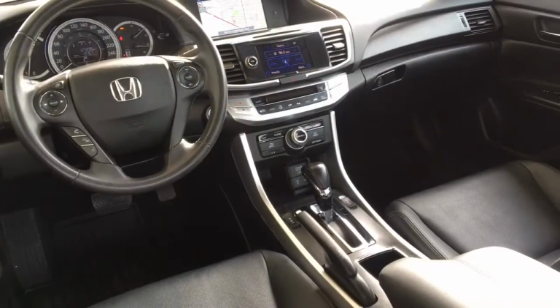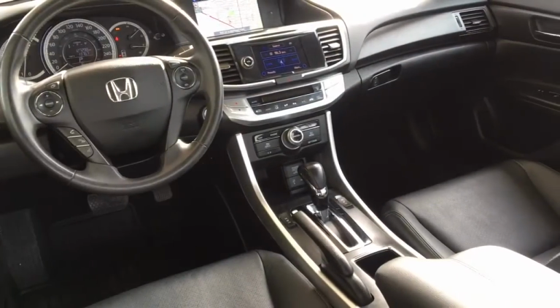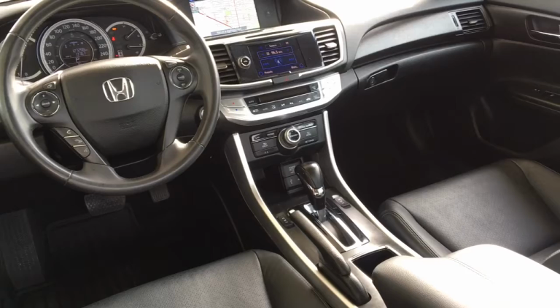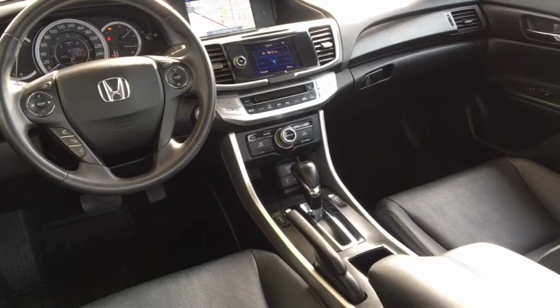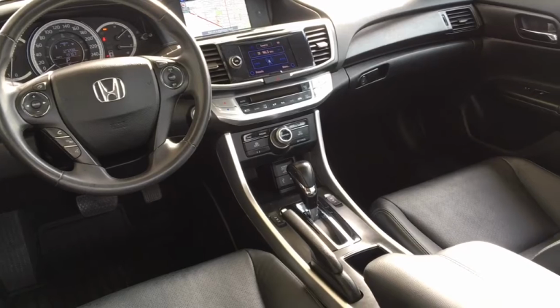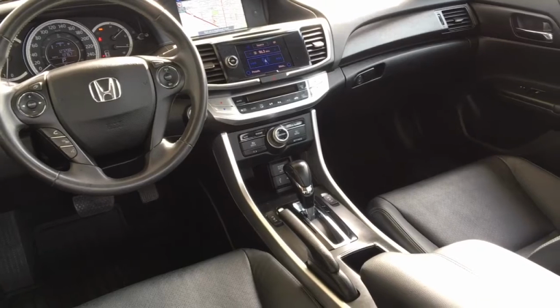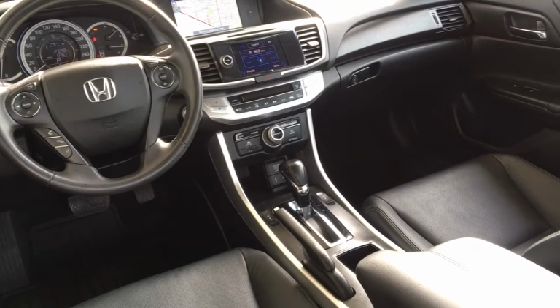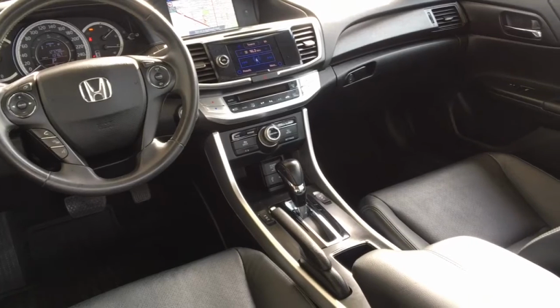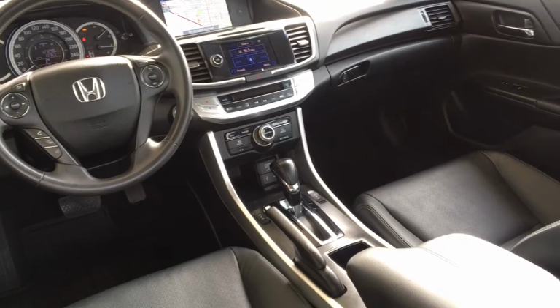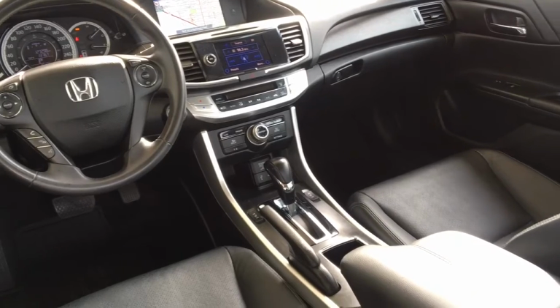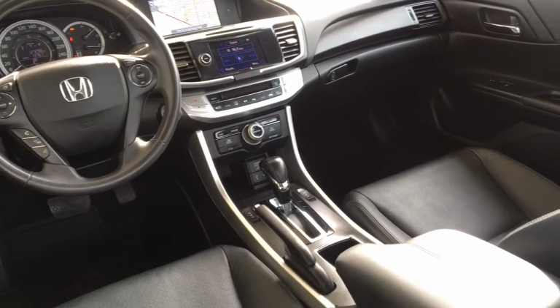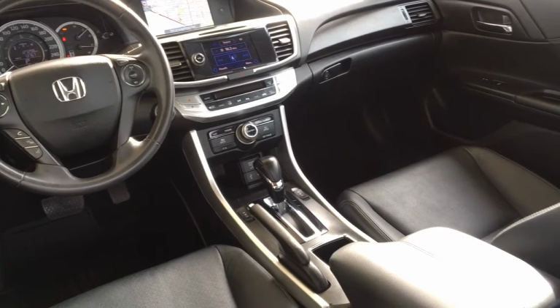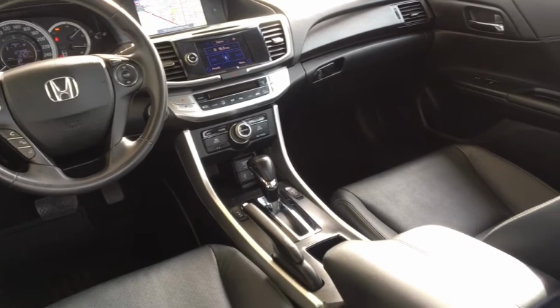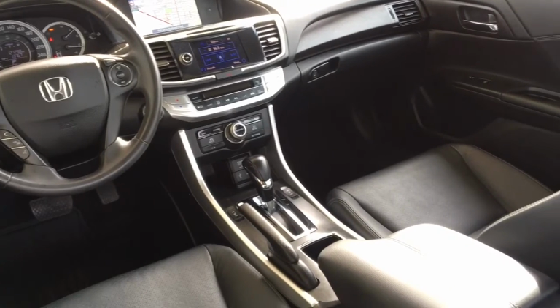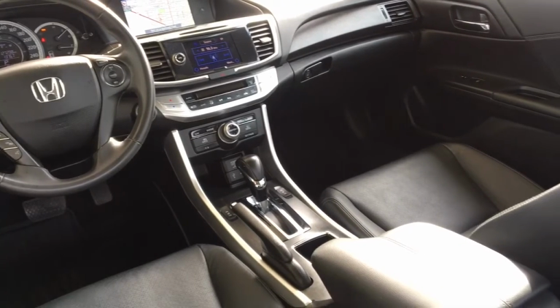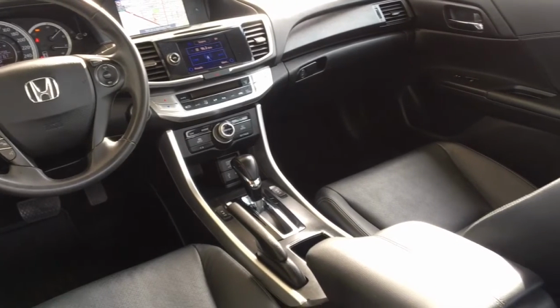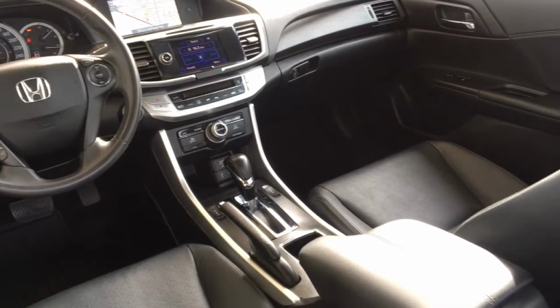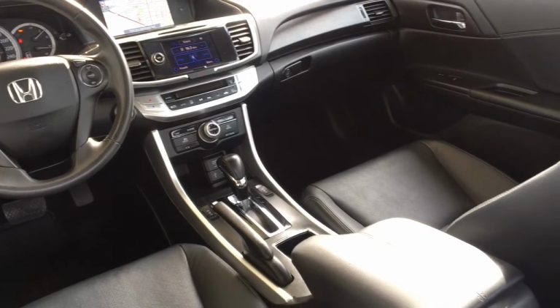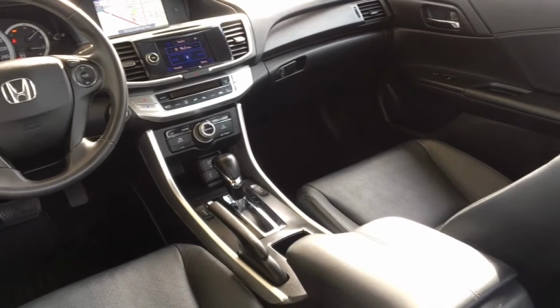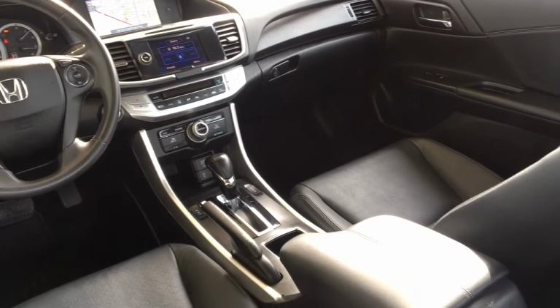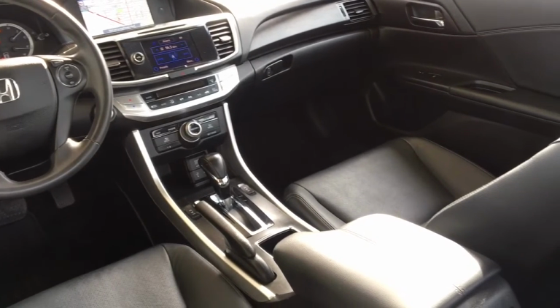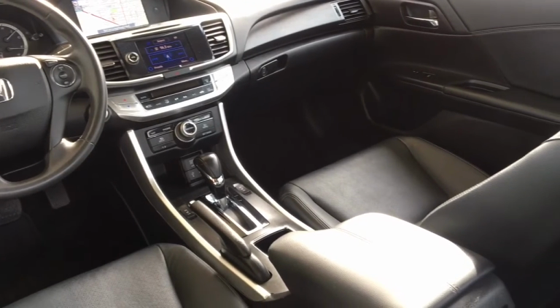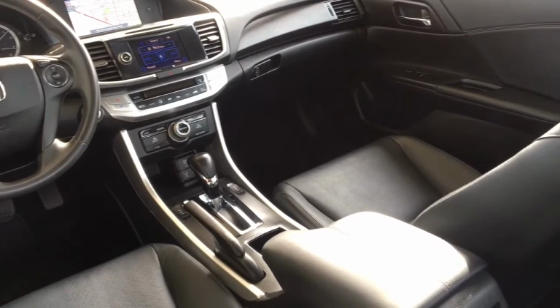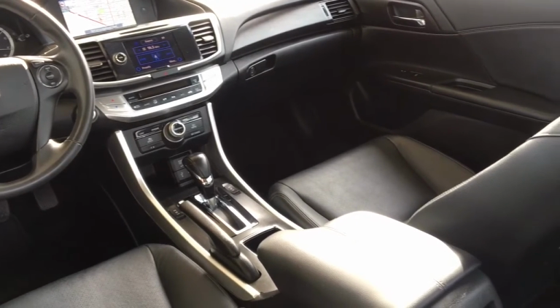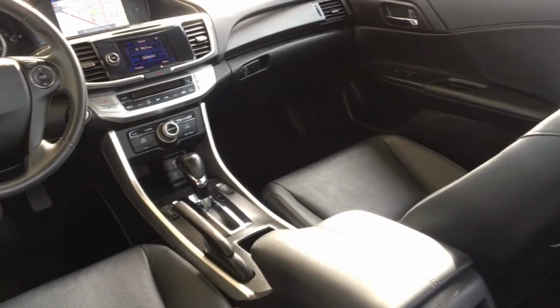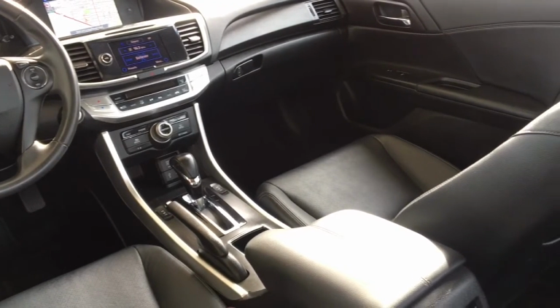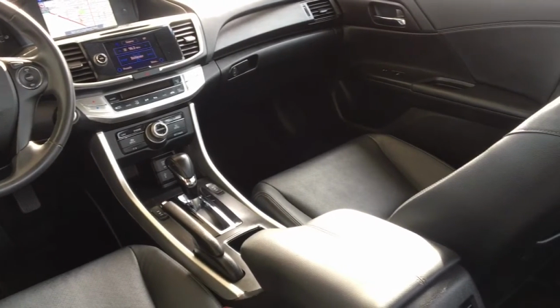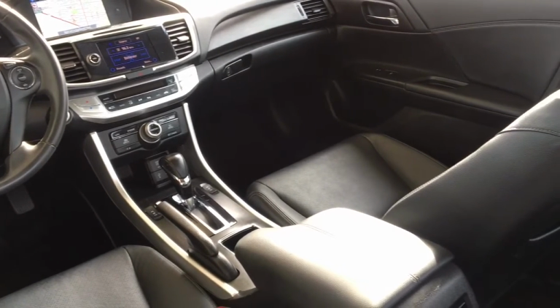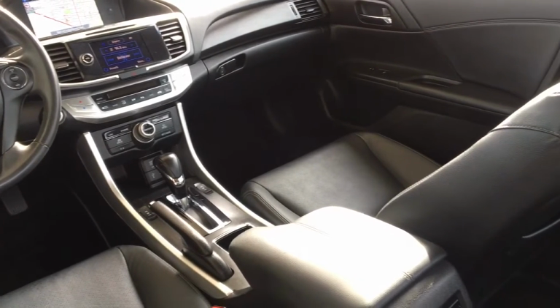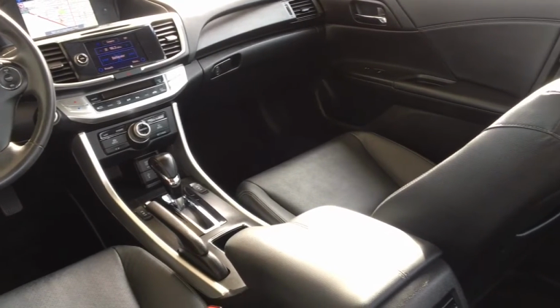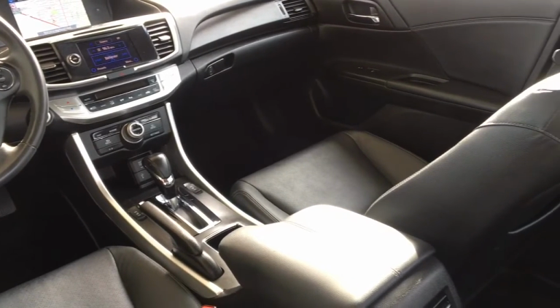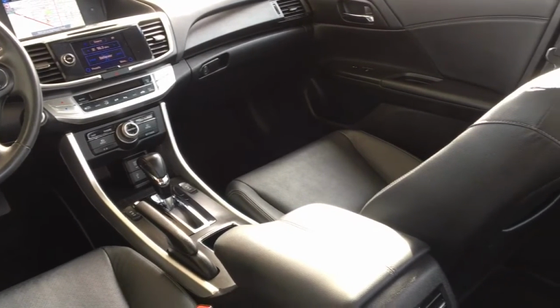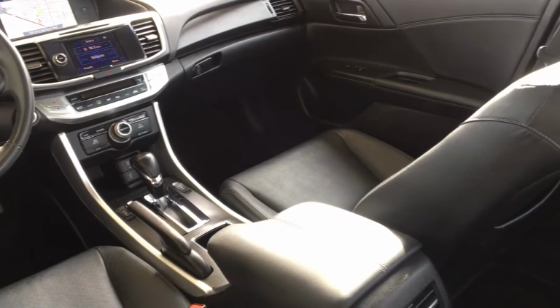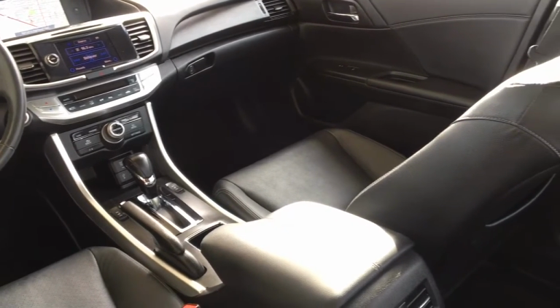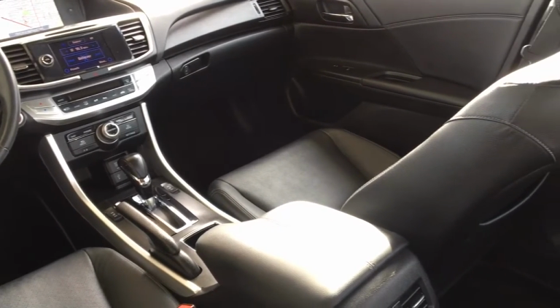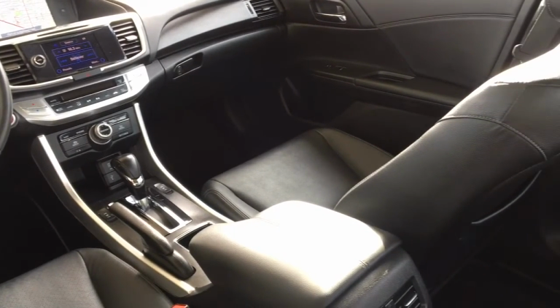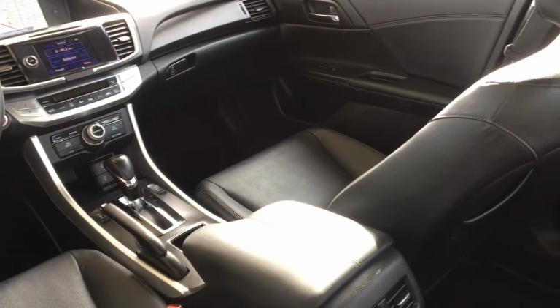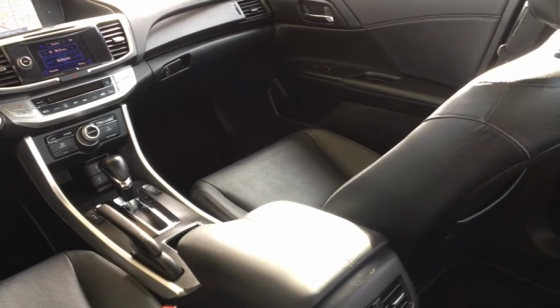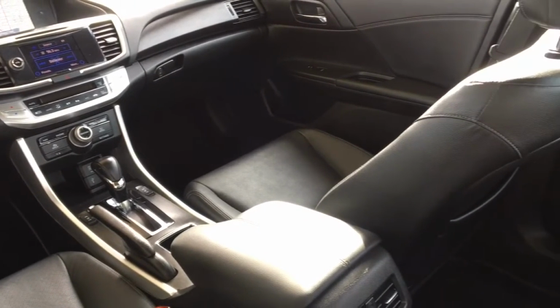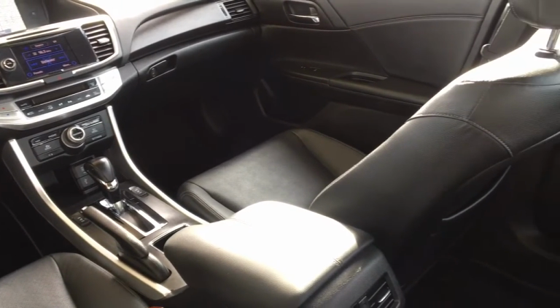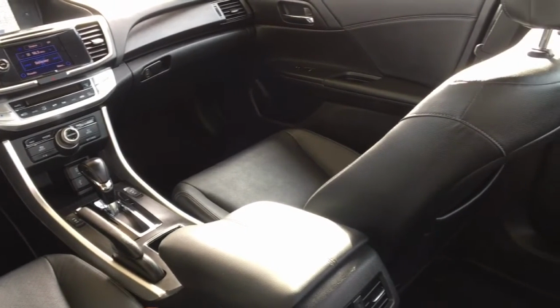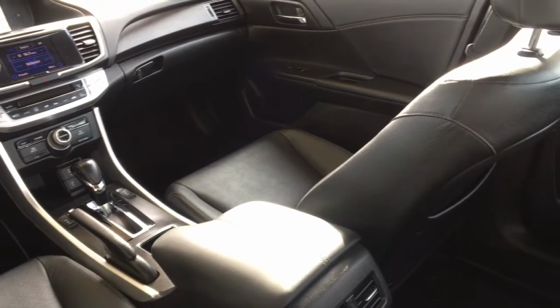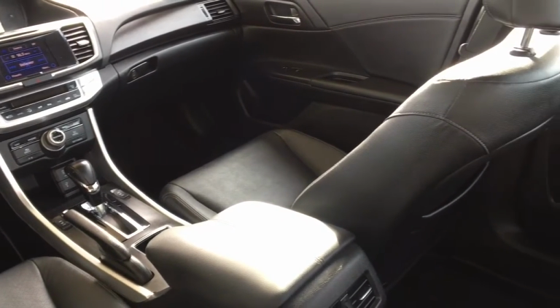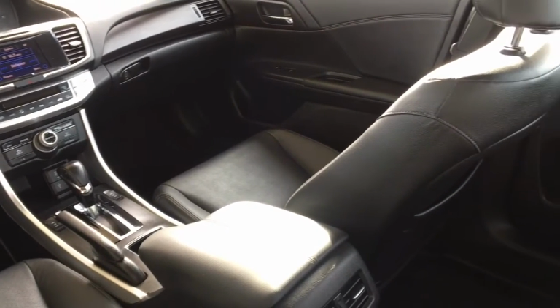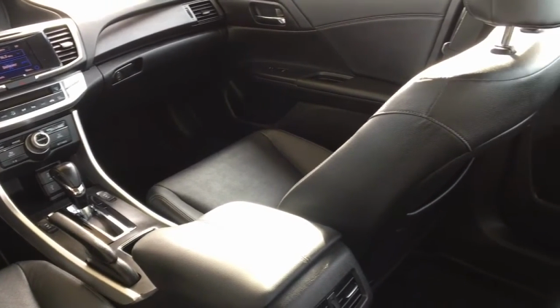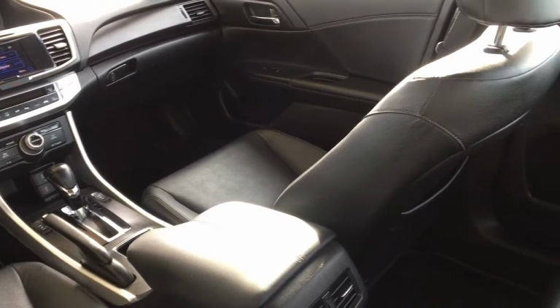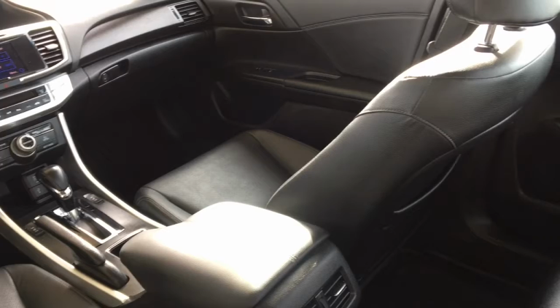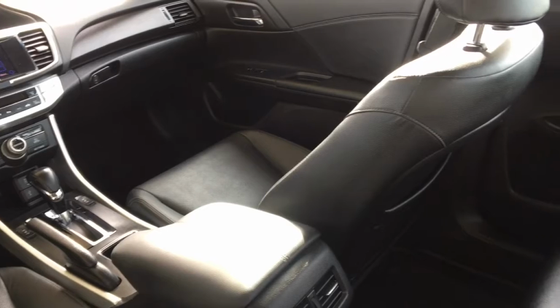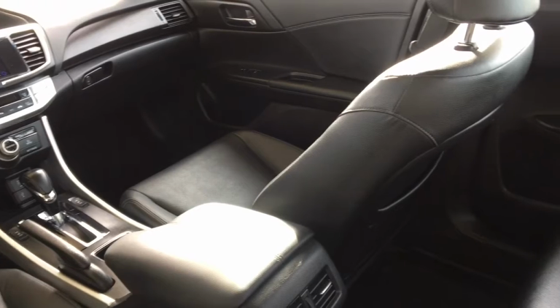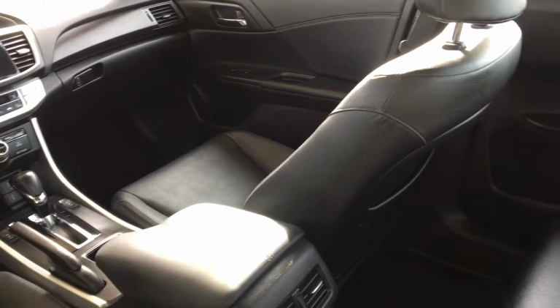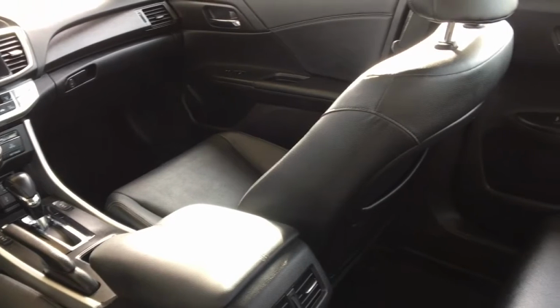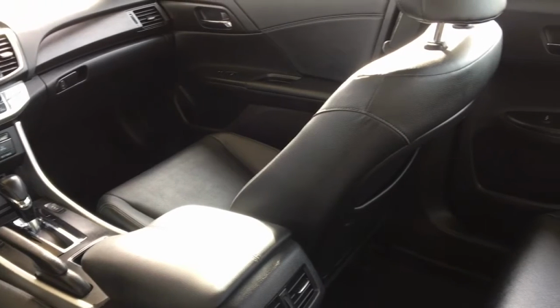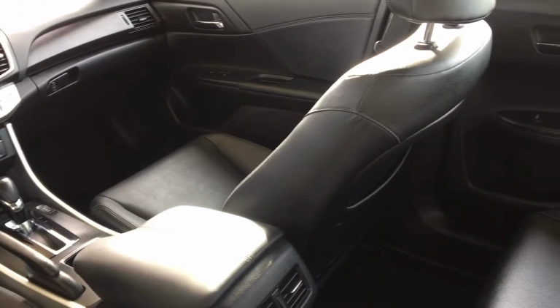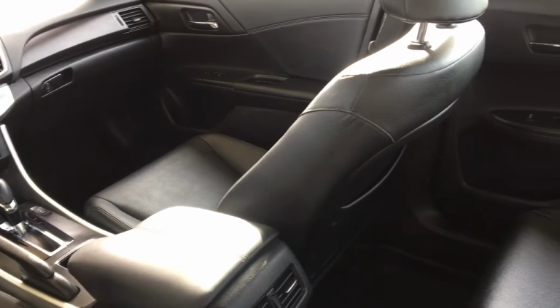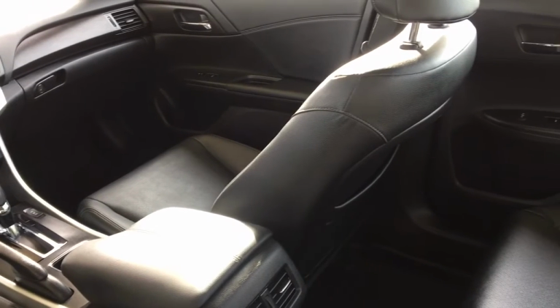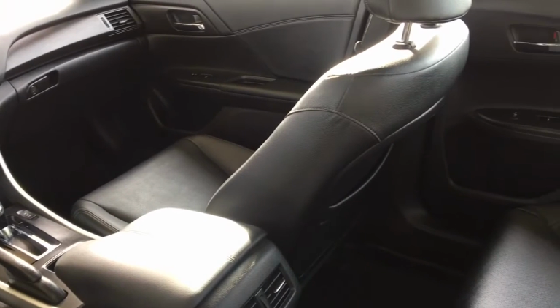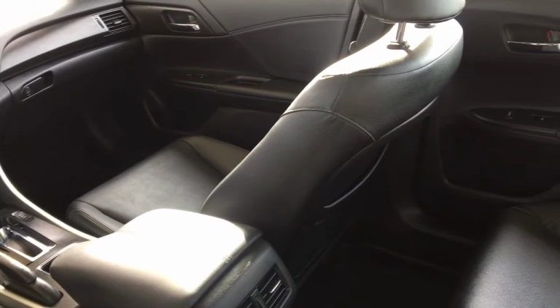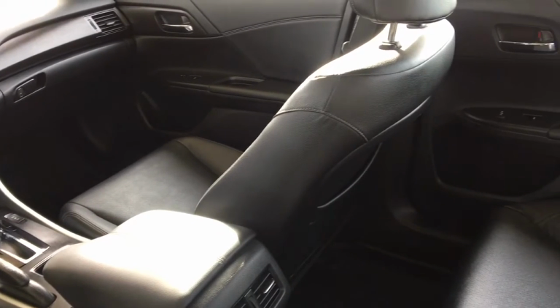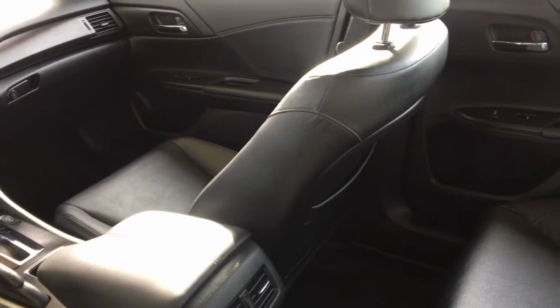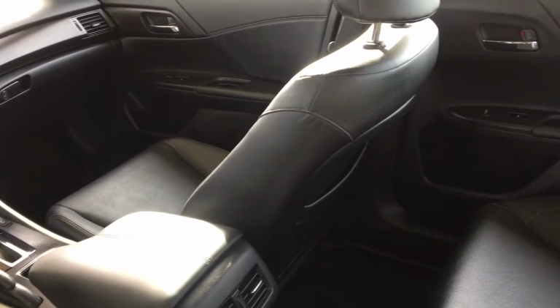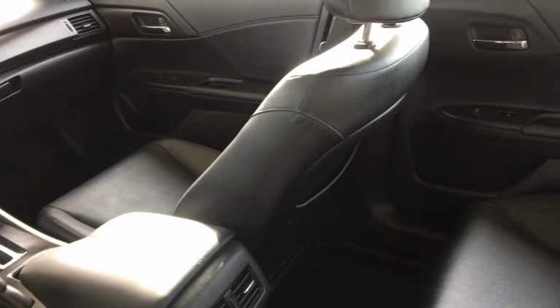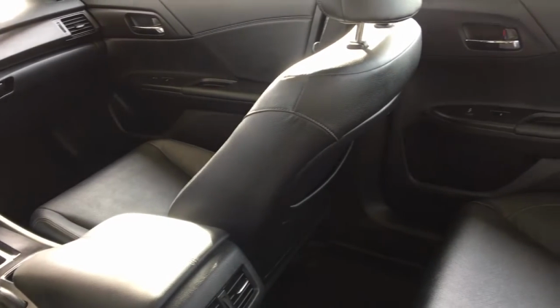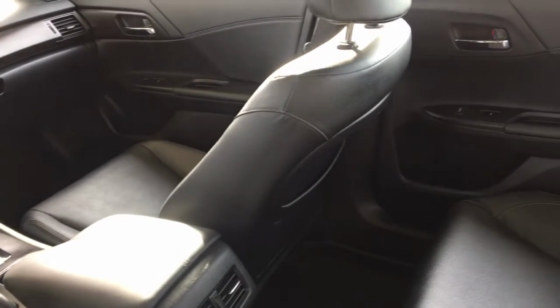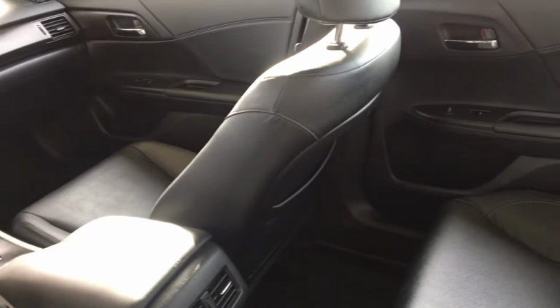Inside the cabin you'll find premium leather upholstery, air conditioning, power windows and locks, cruise control and push button start.